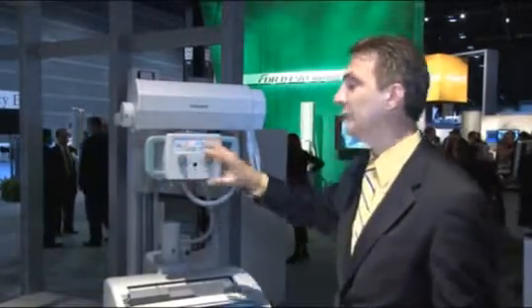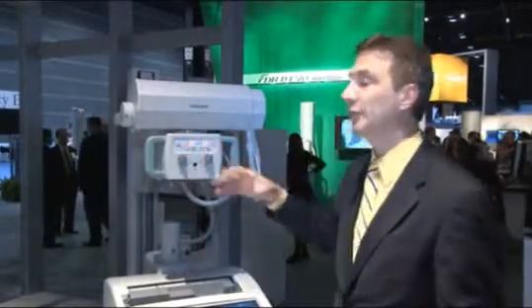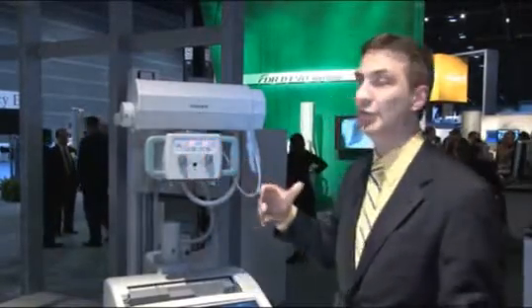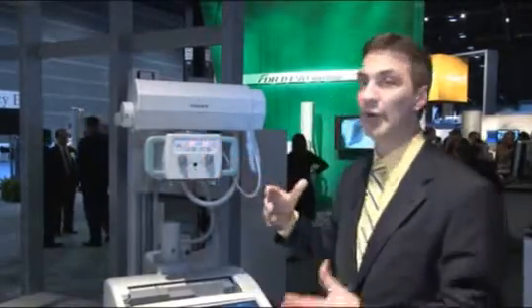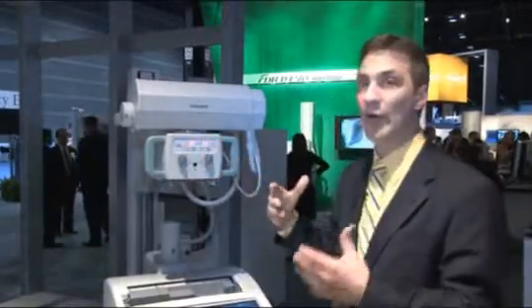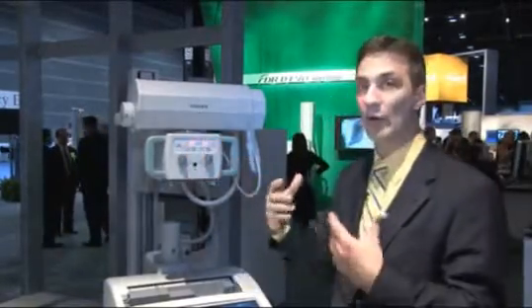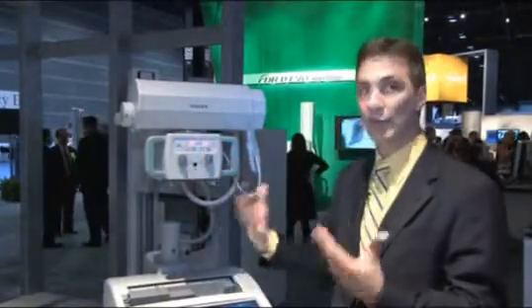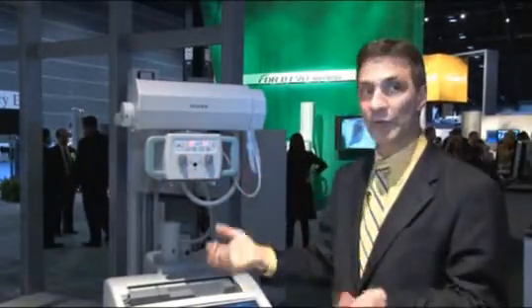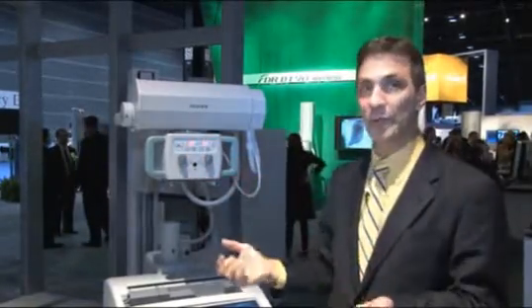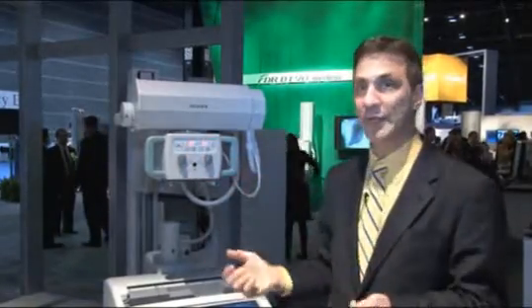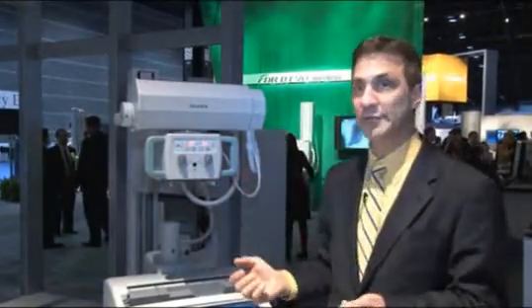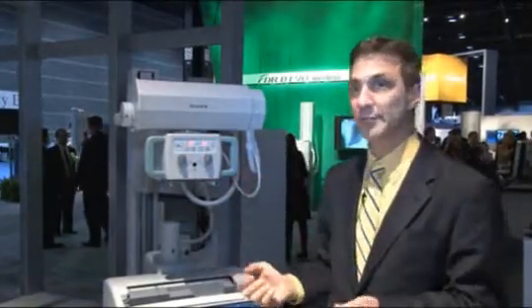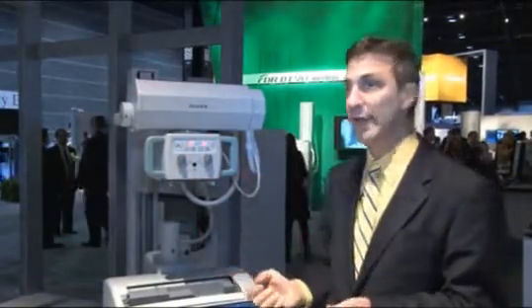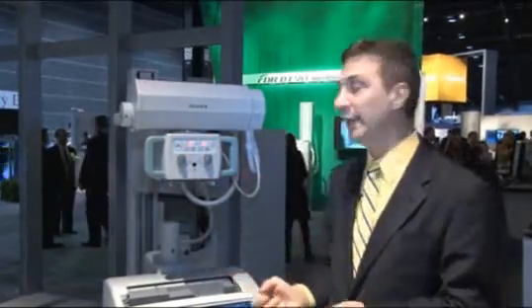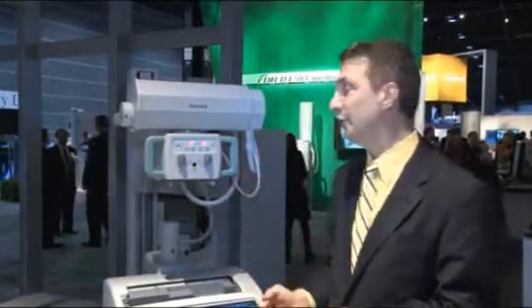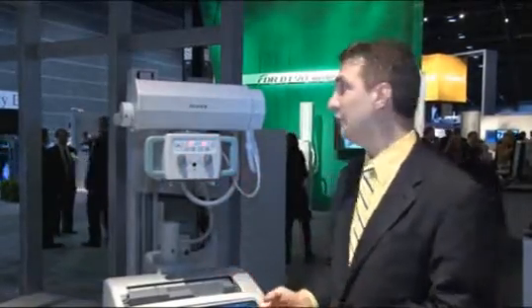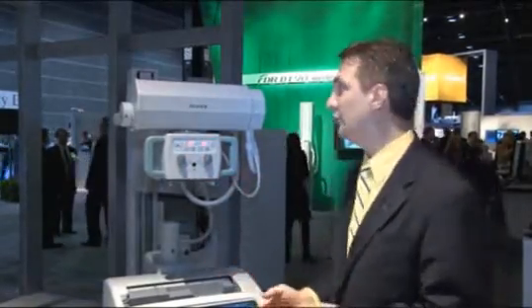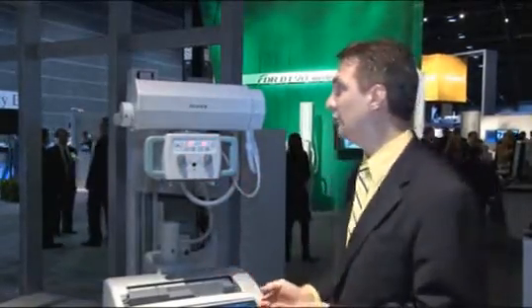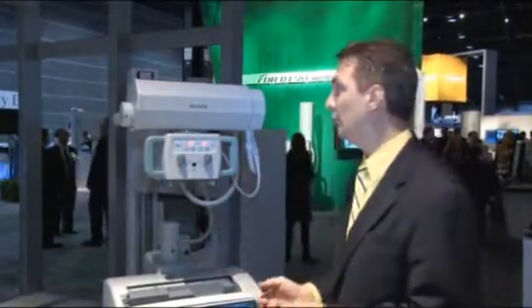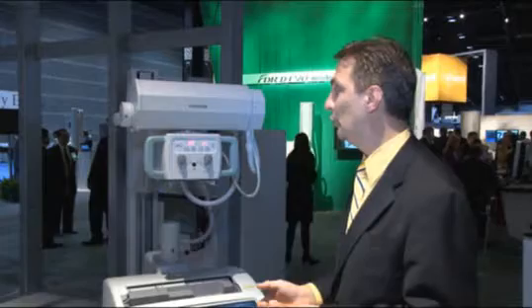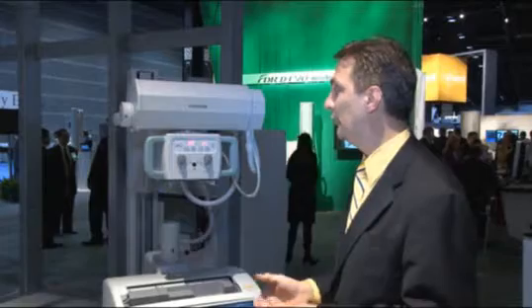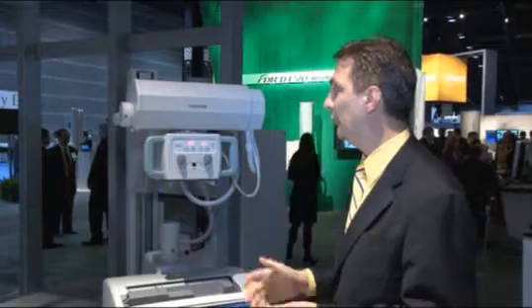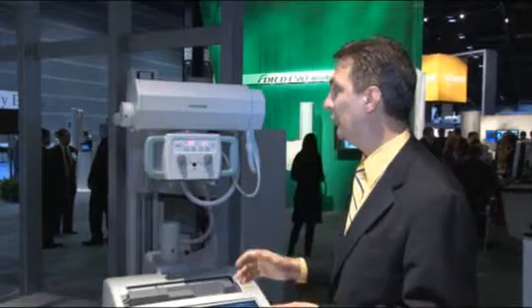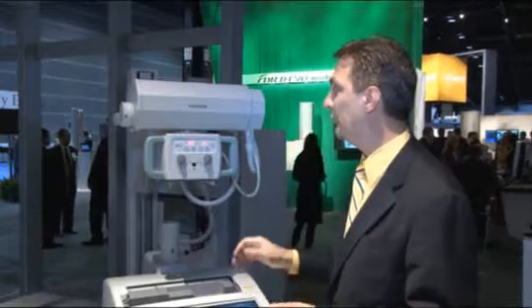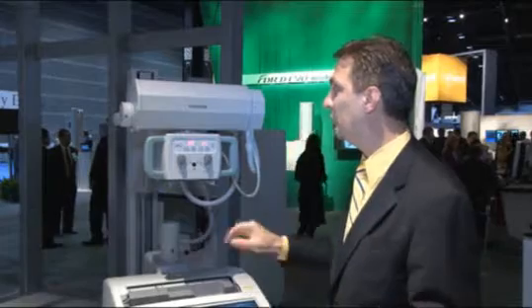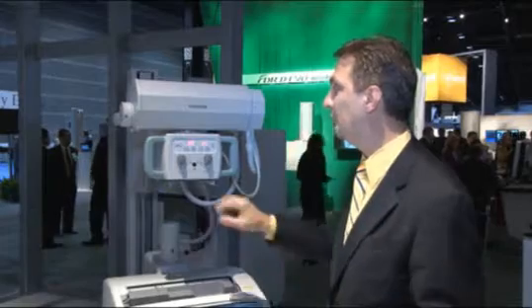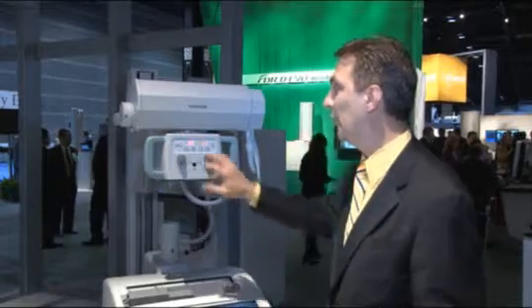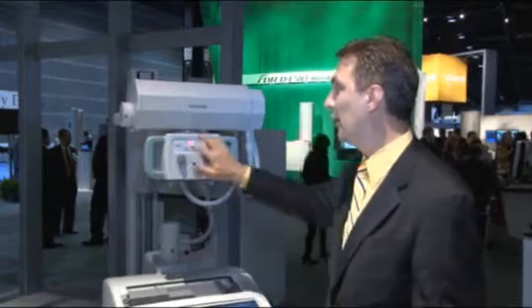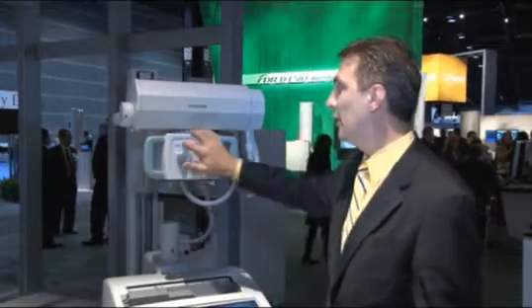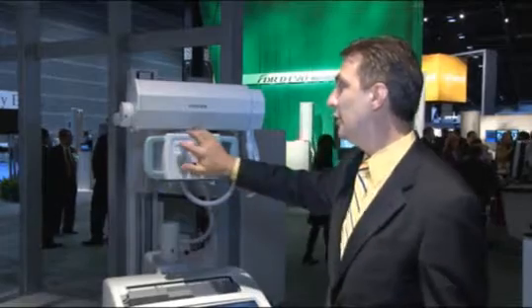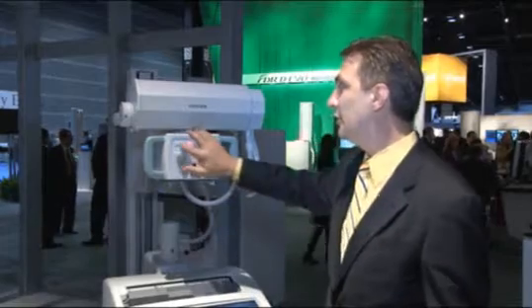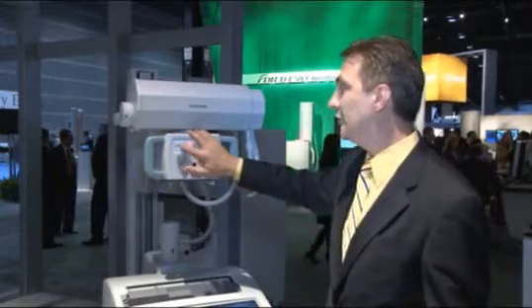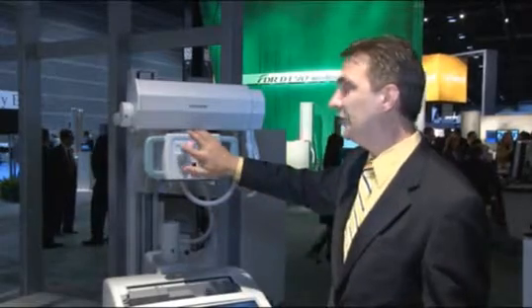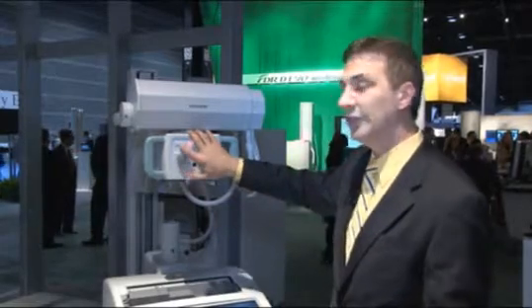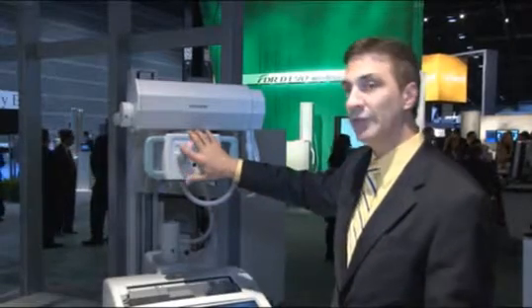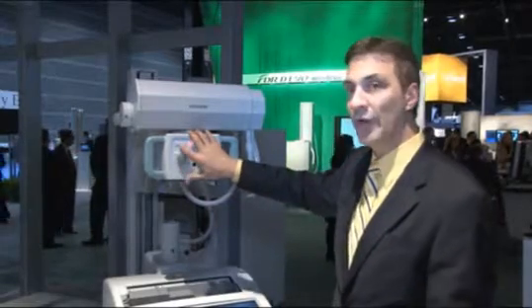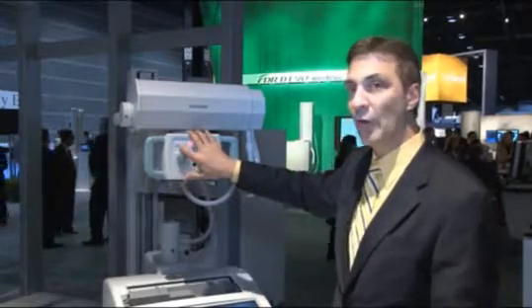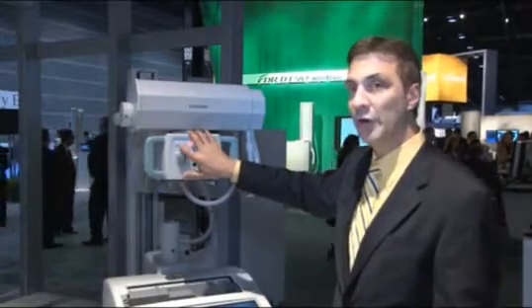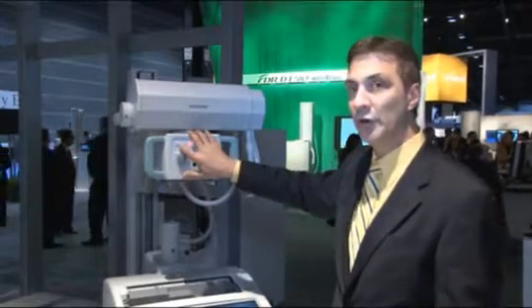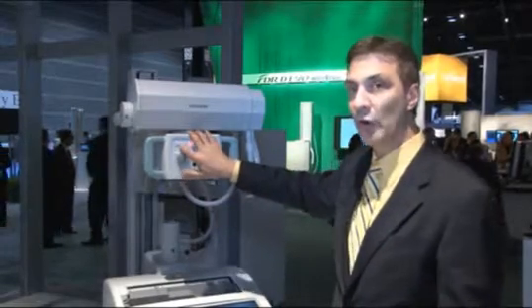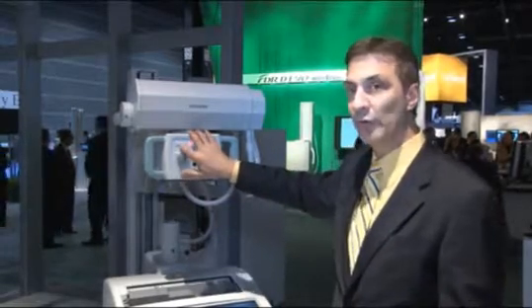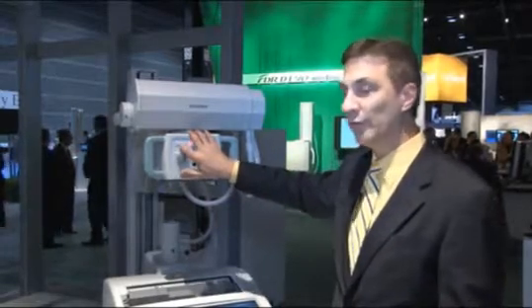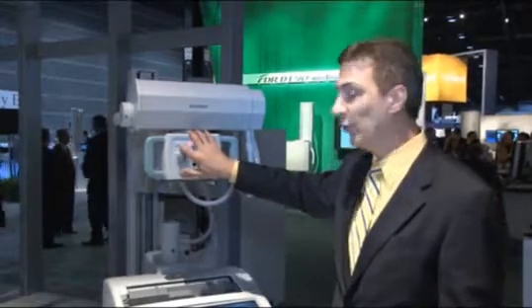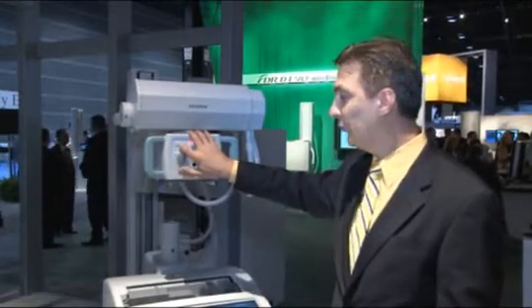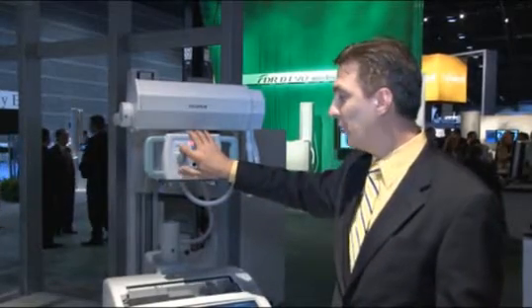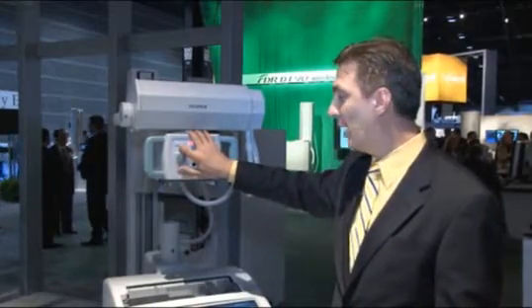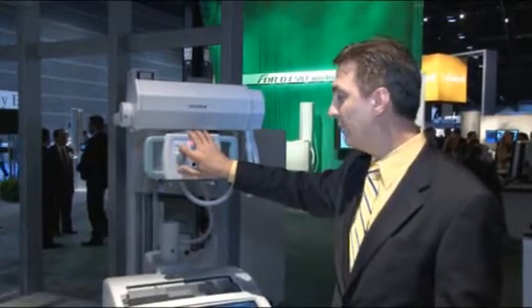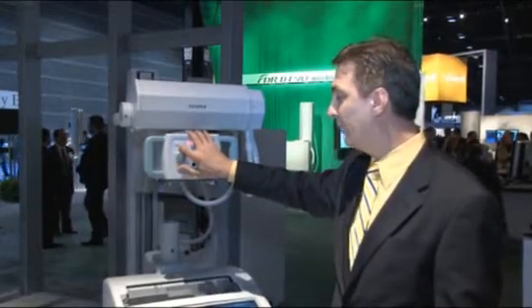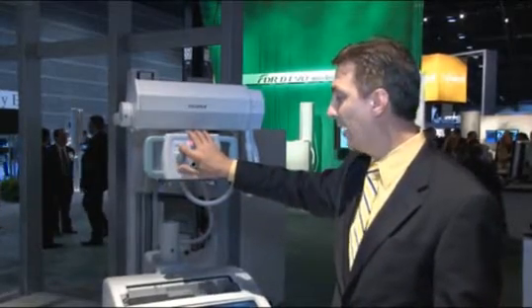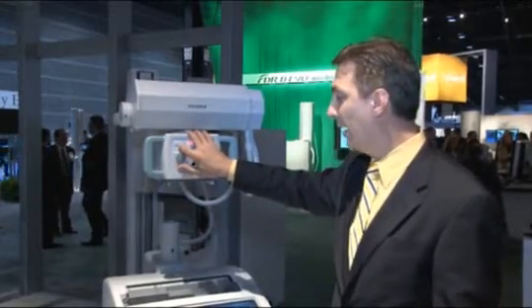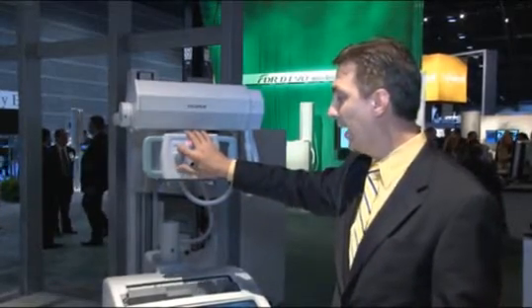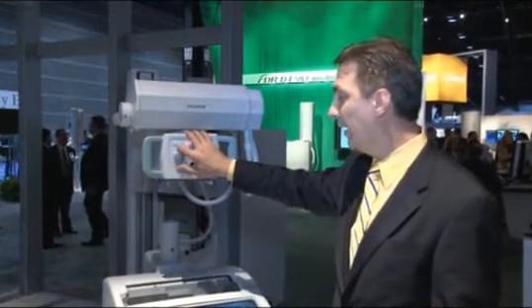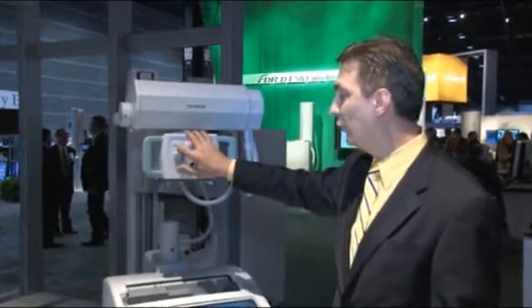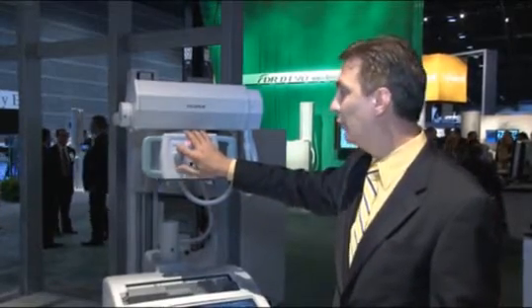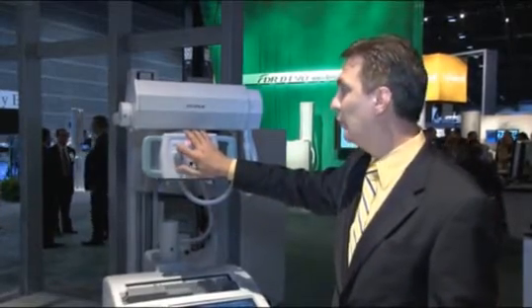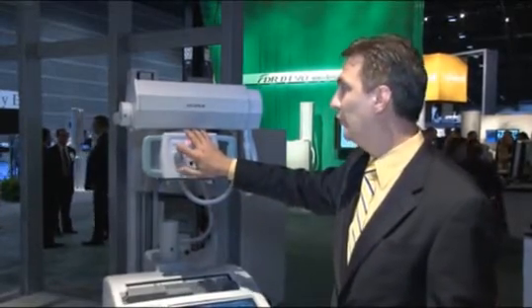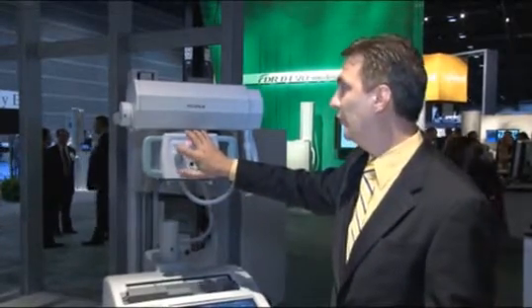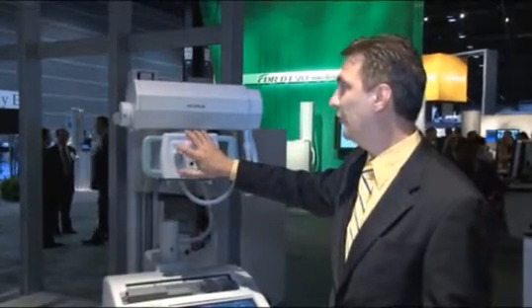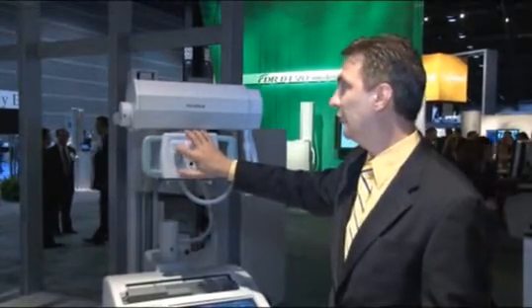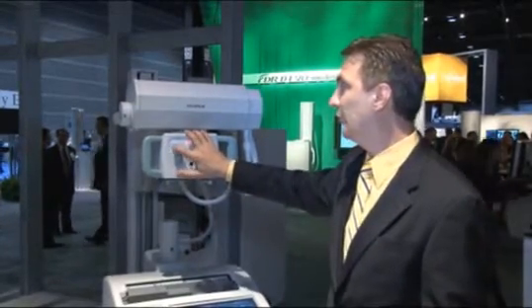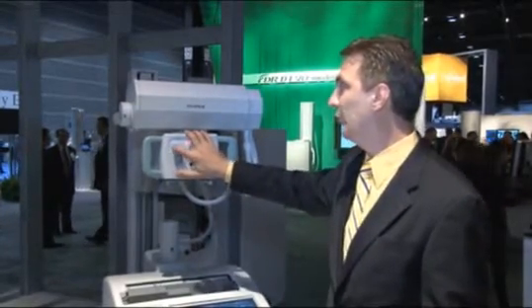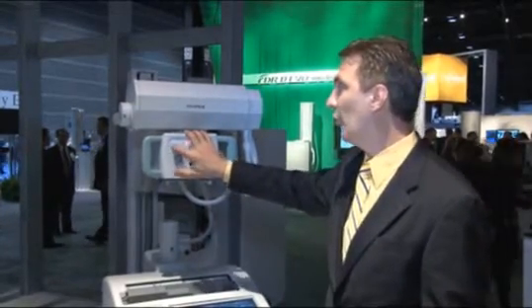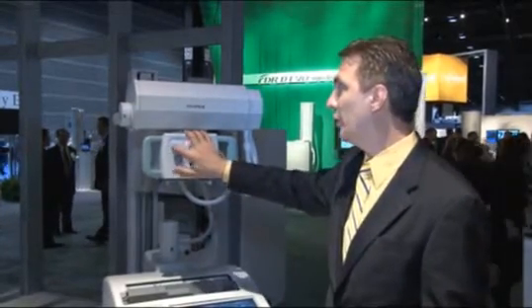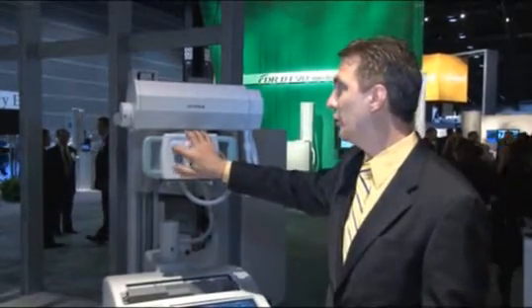So if you're out over the patient bed and you need to move the system, you can just hit the forward or the reverse button and it will move the system for you.